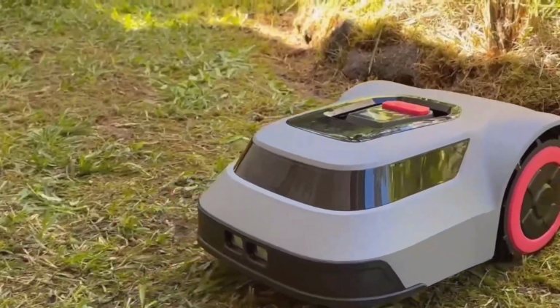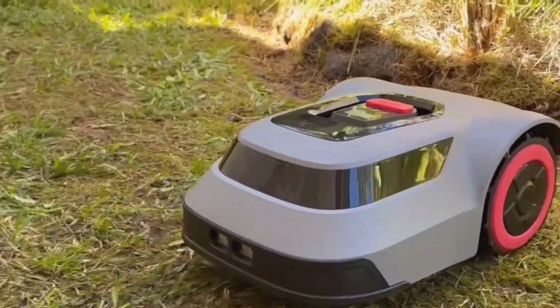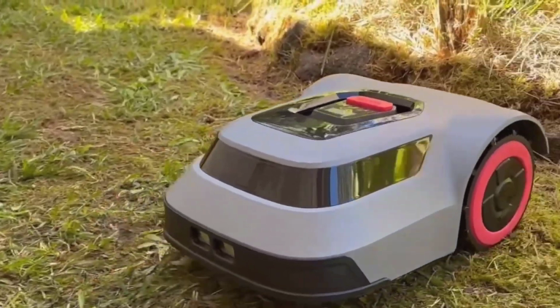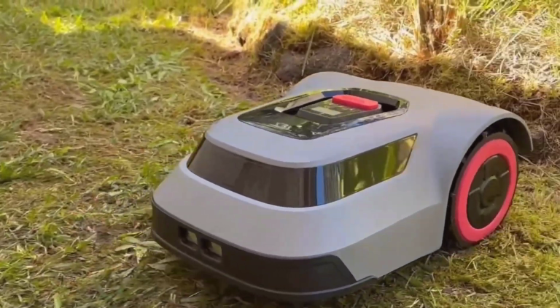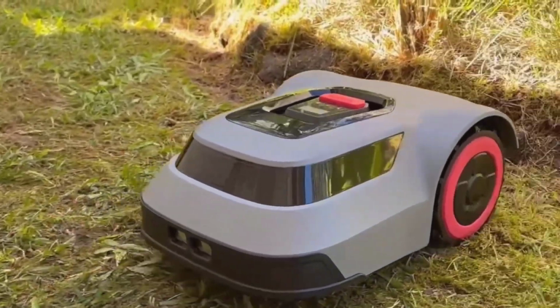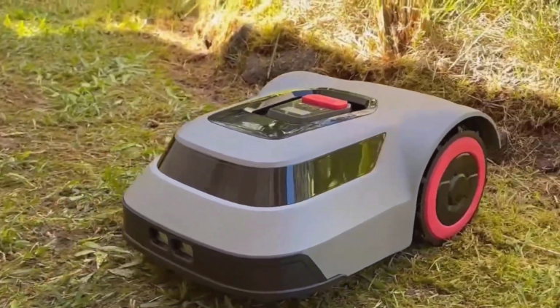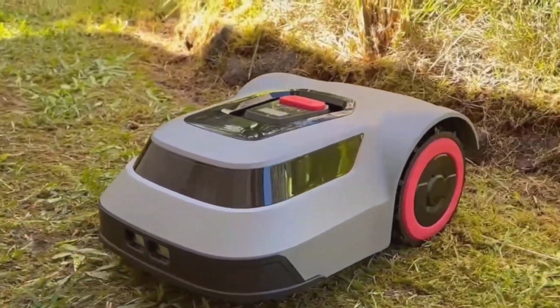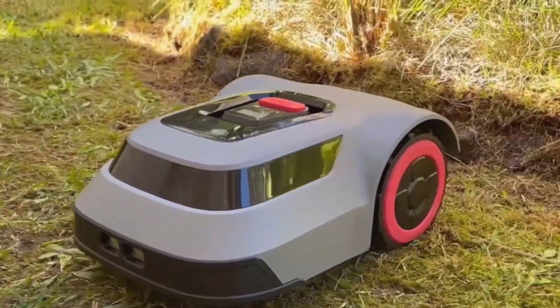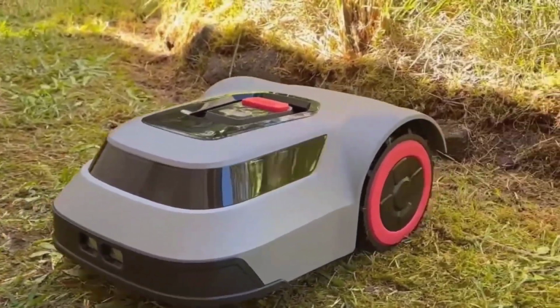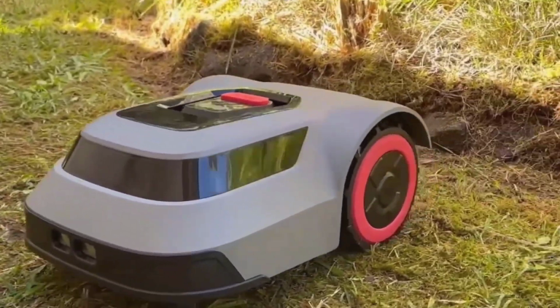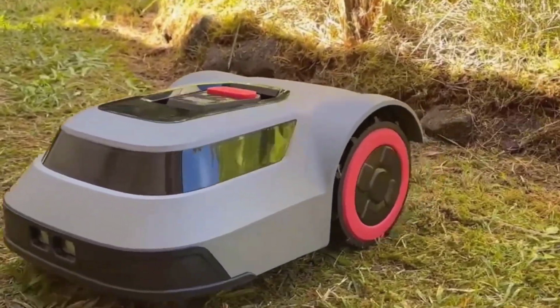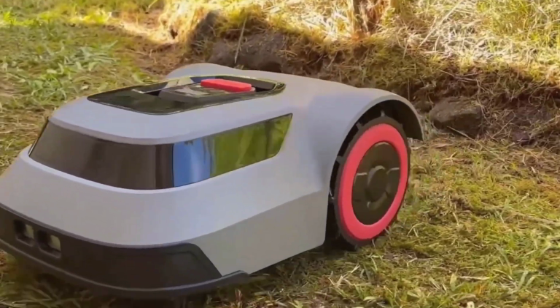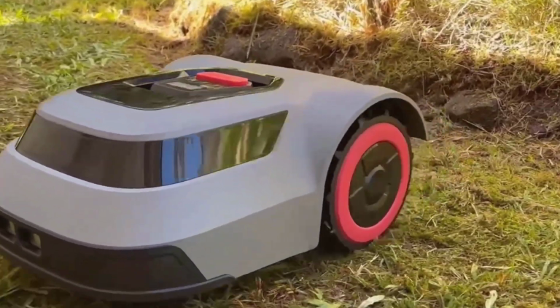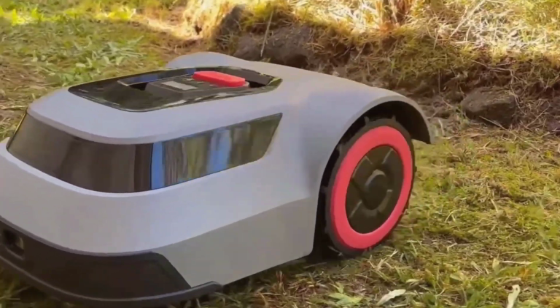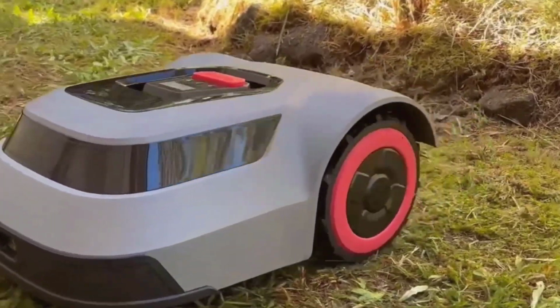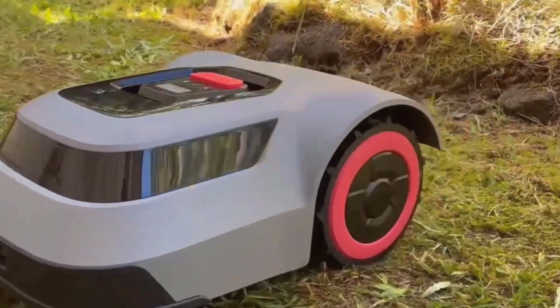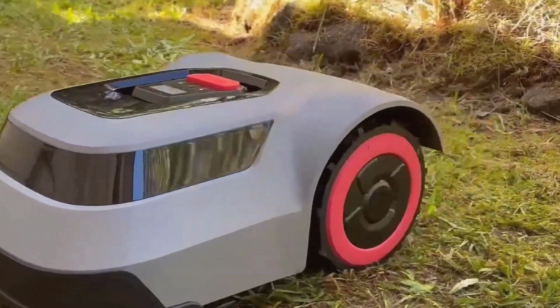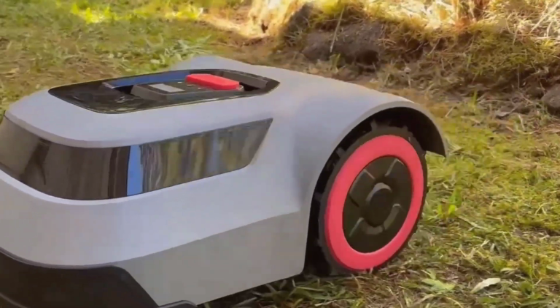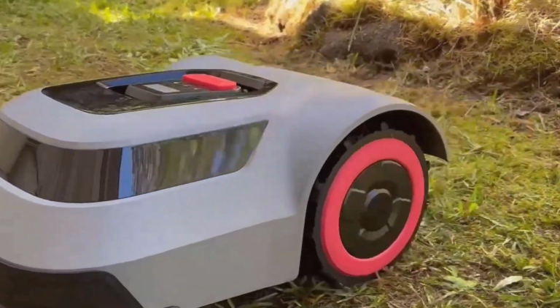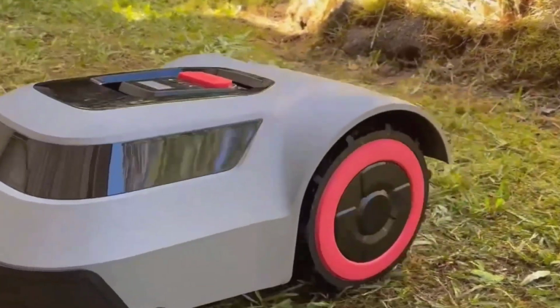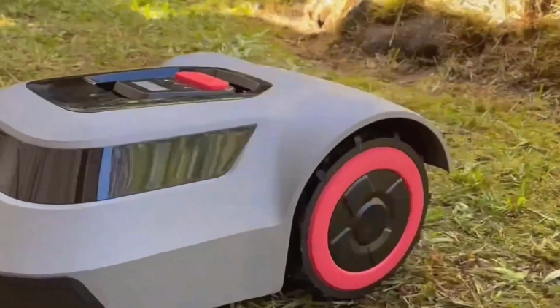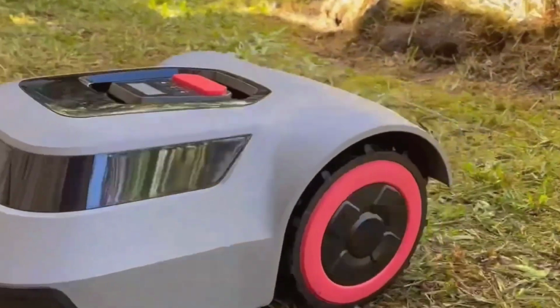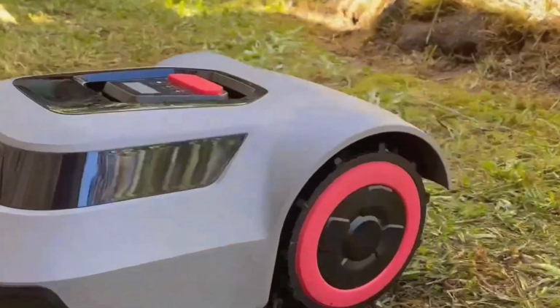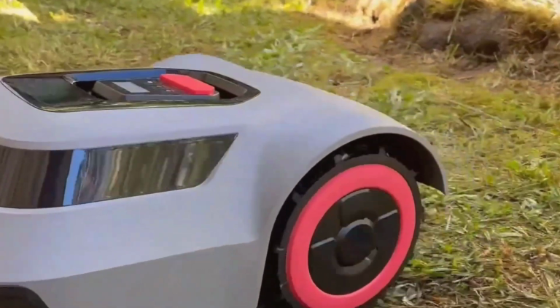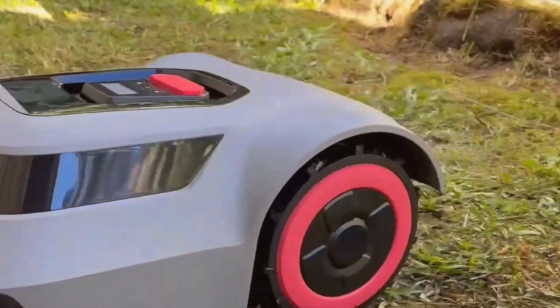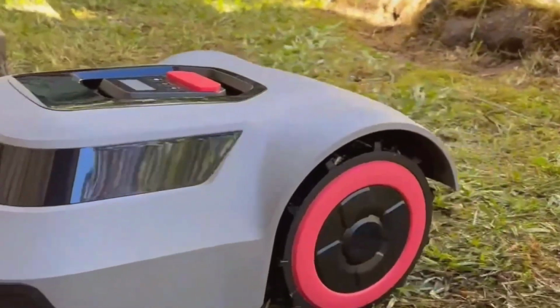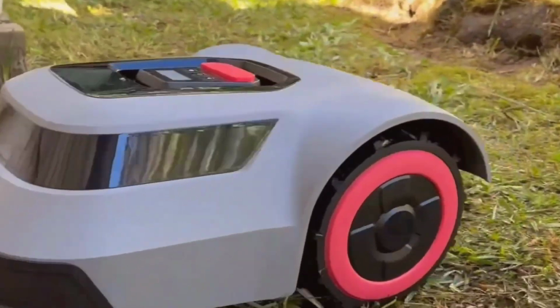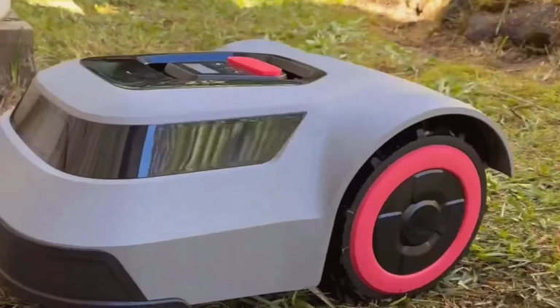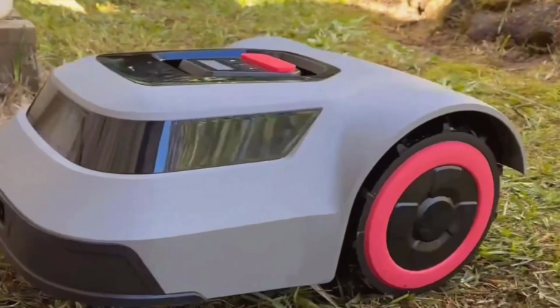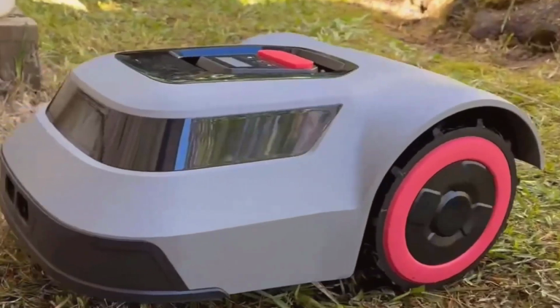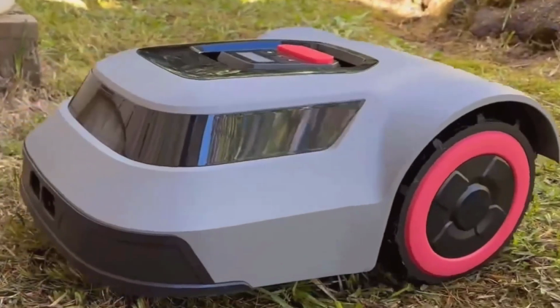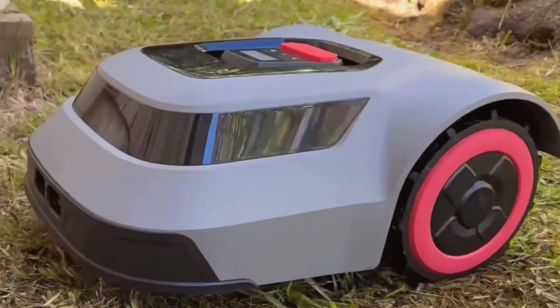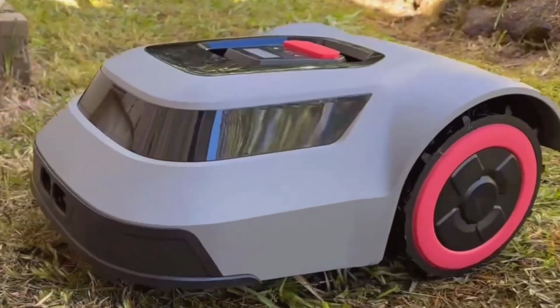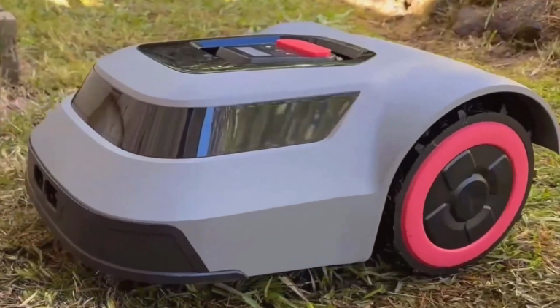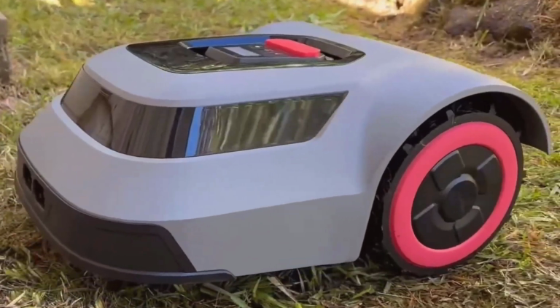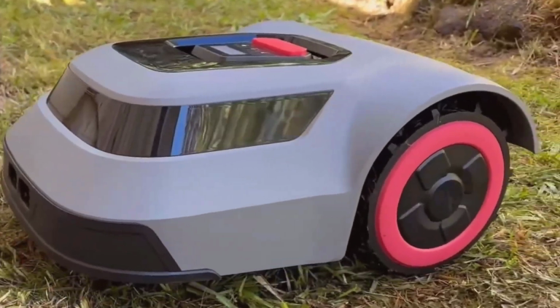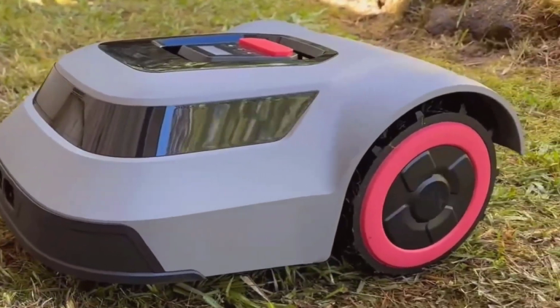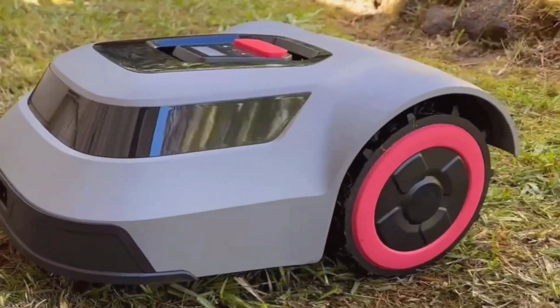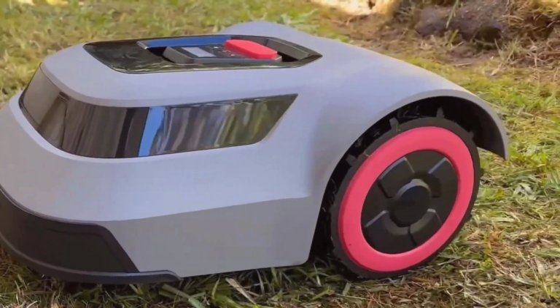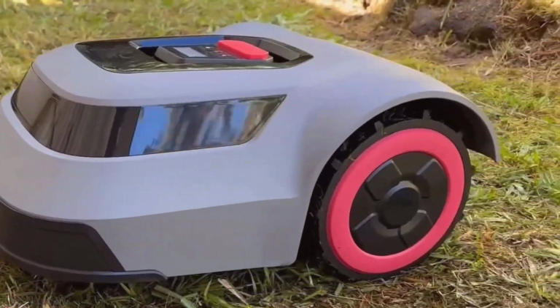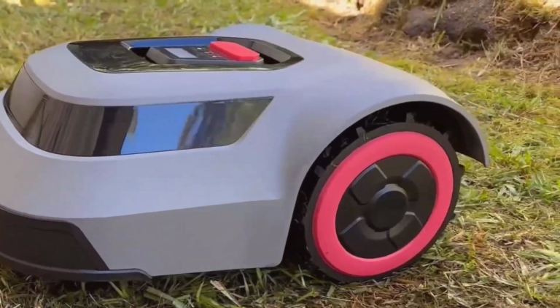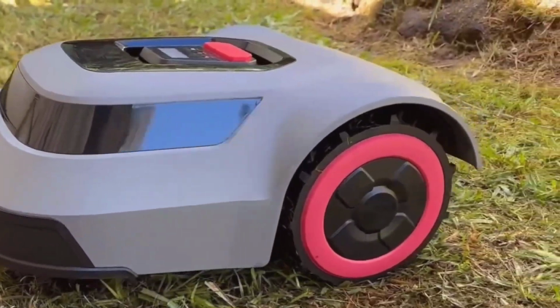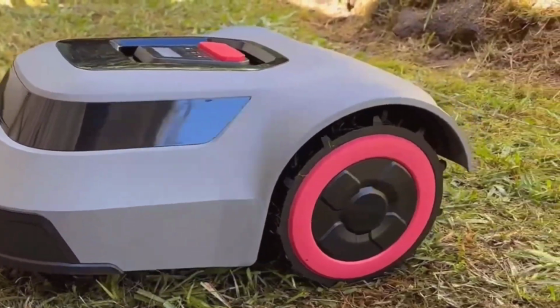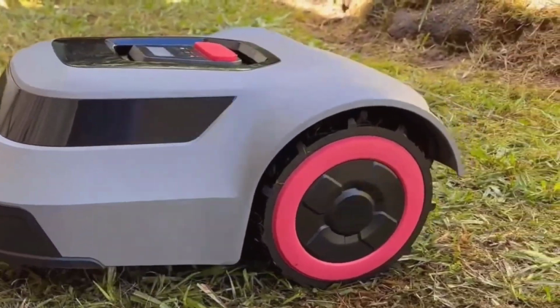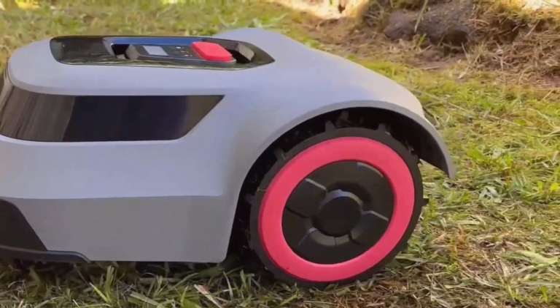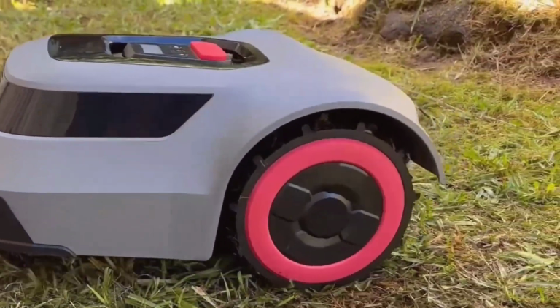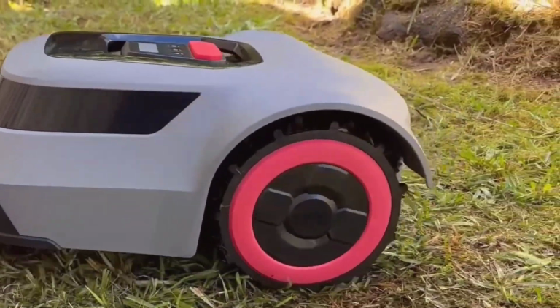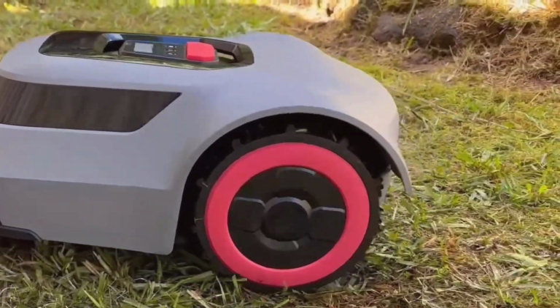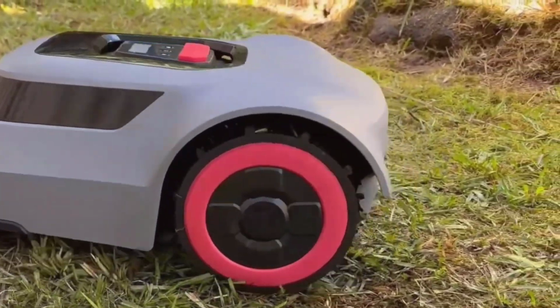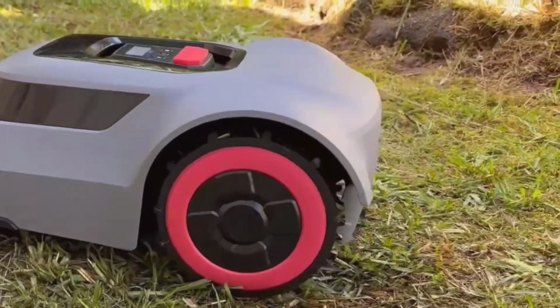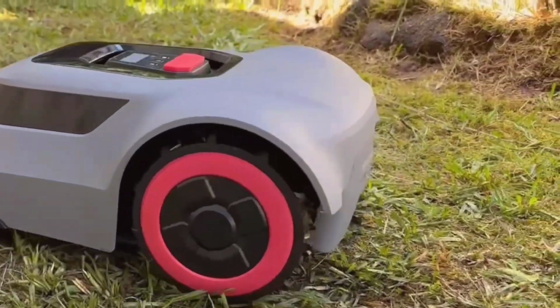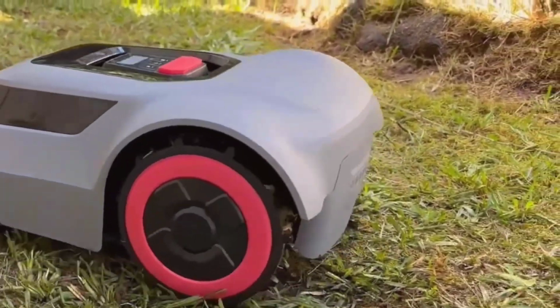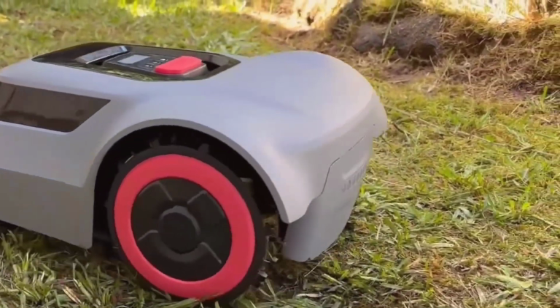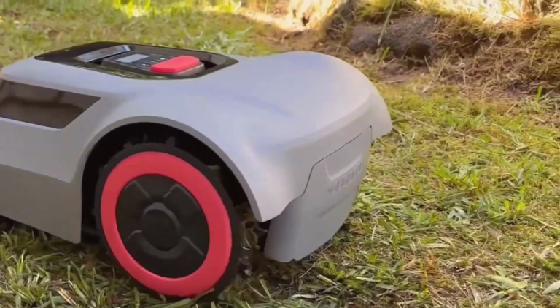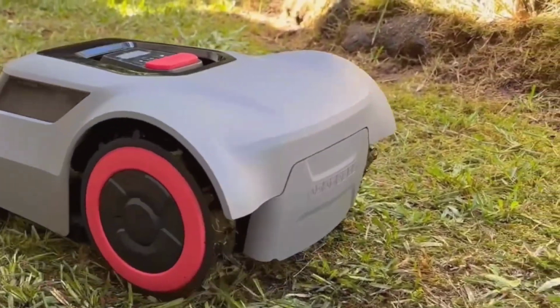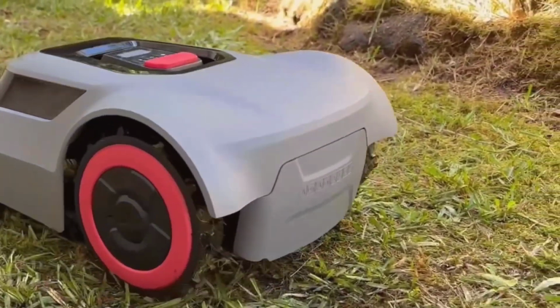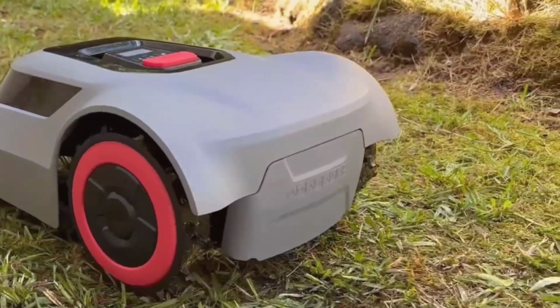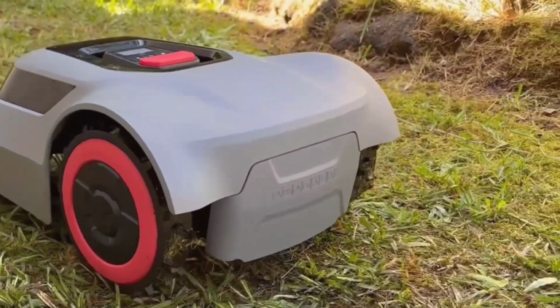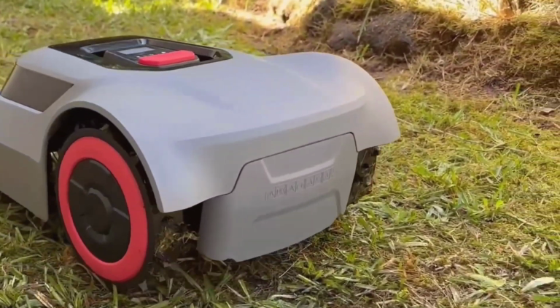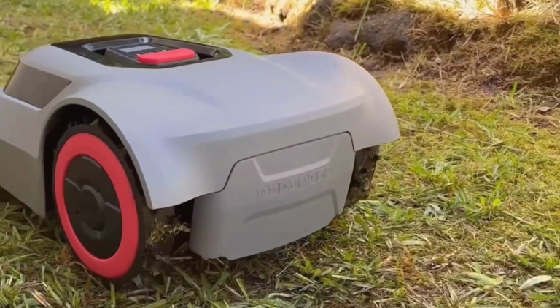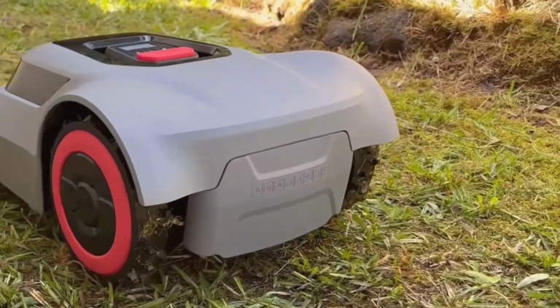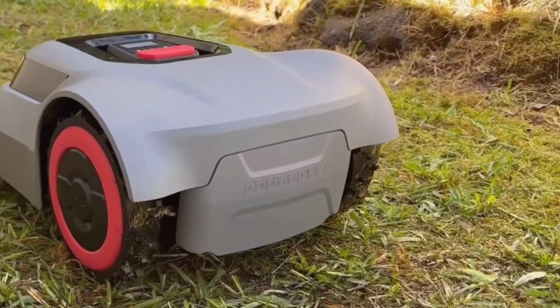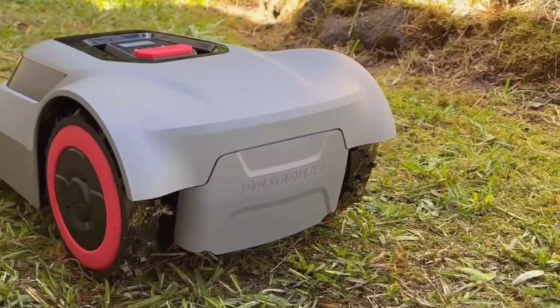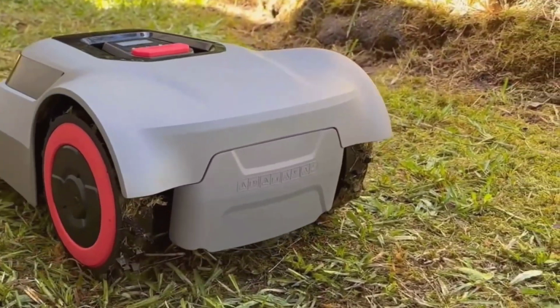I'll leave the details about the MGC500 robot lawnmower in the comments for you to check out. See you in the next video.